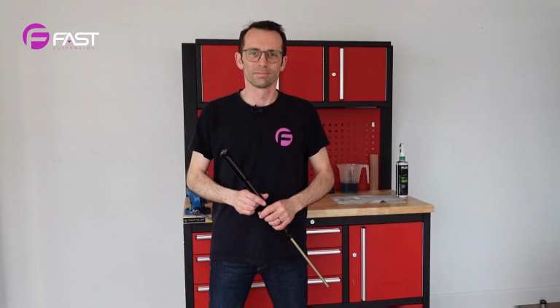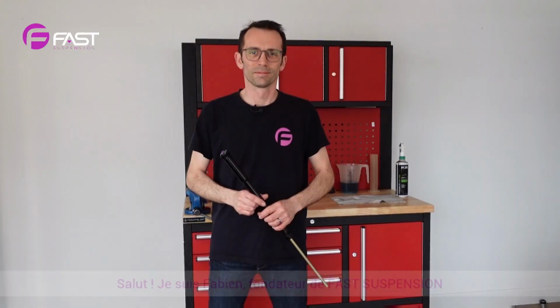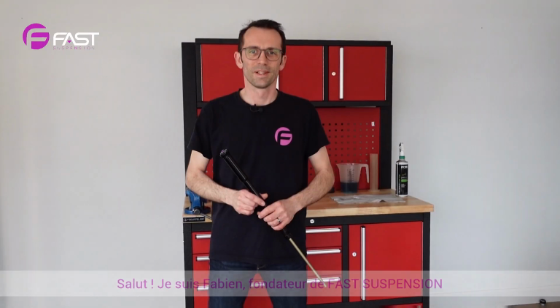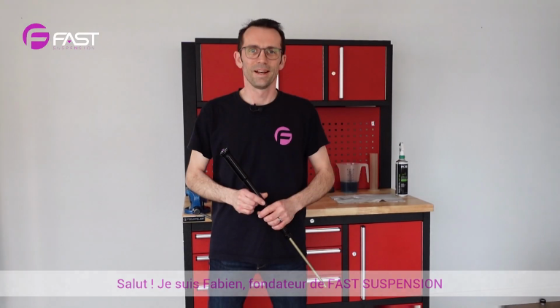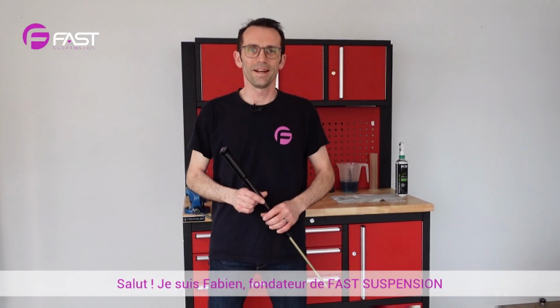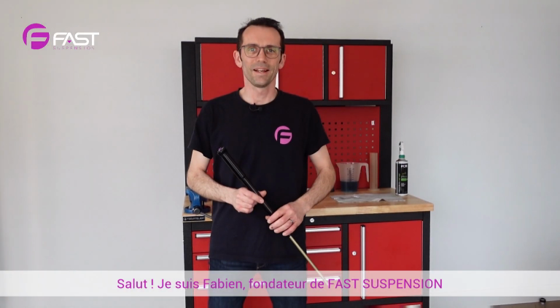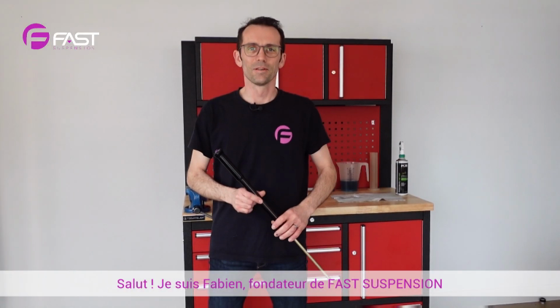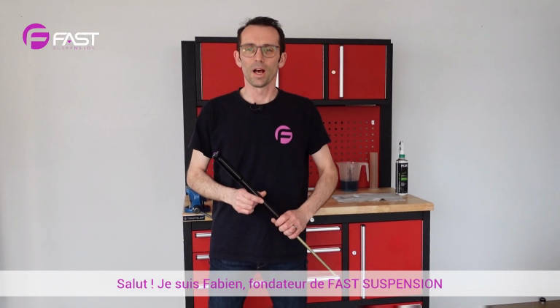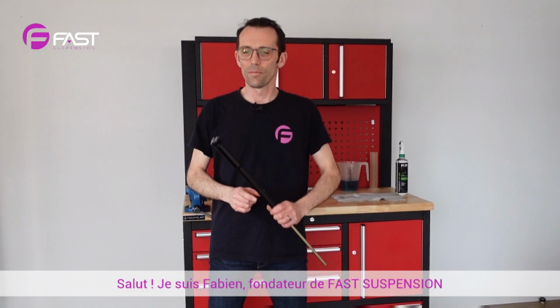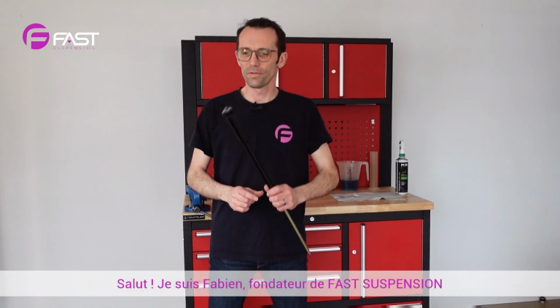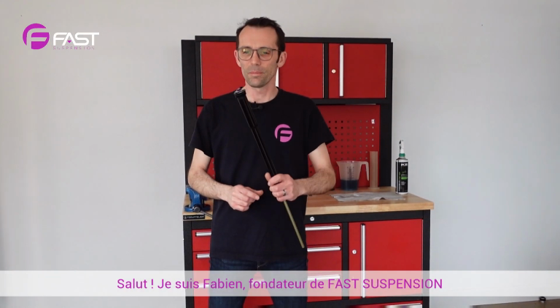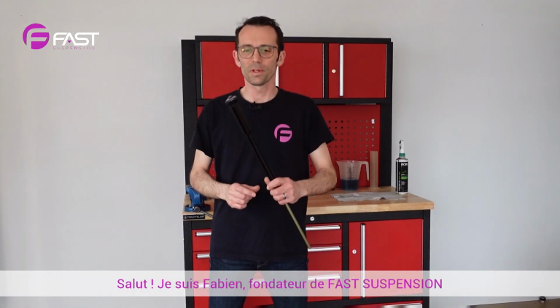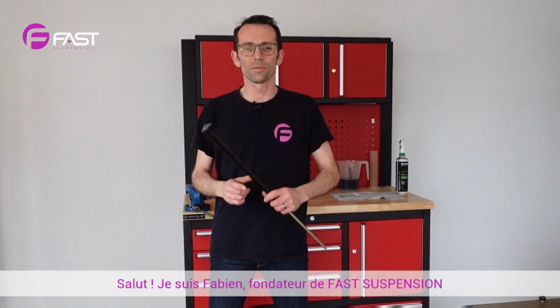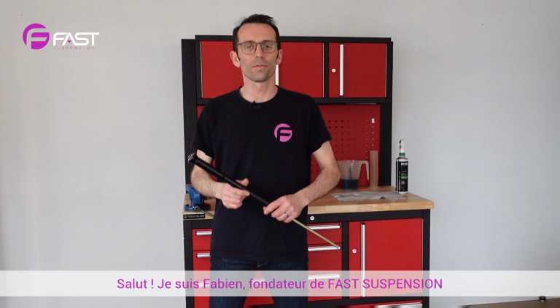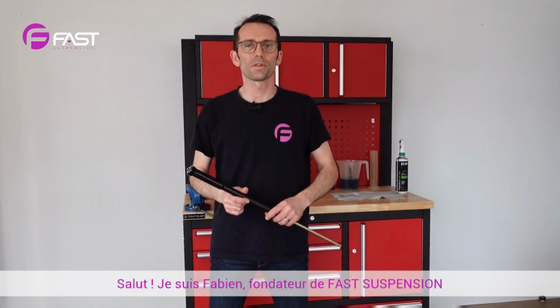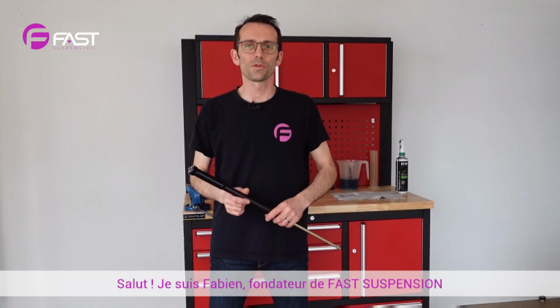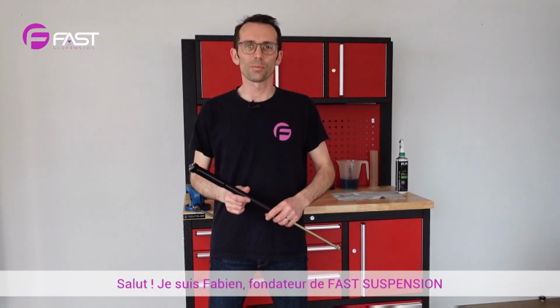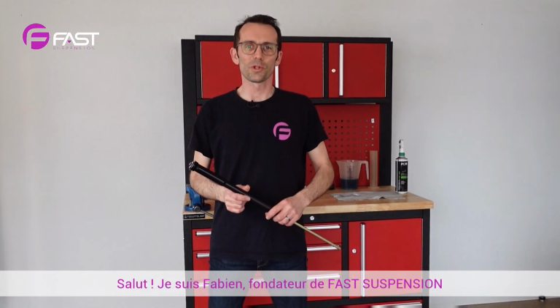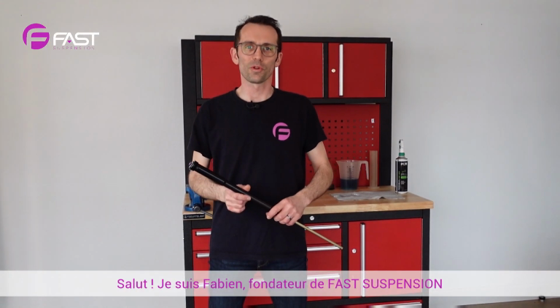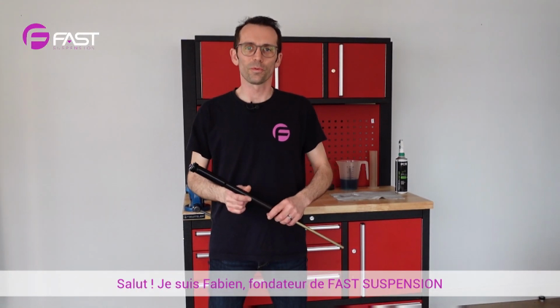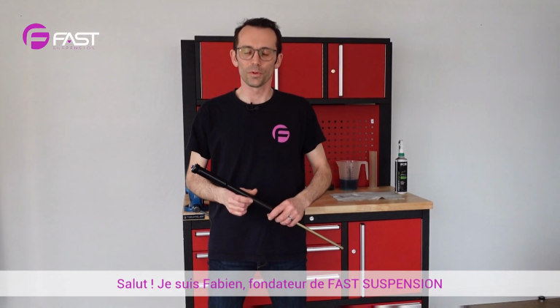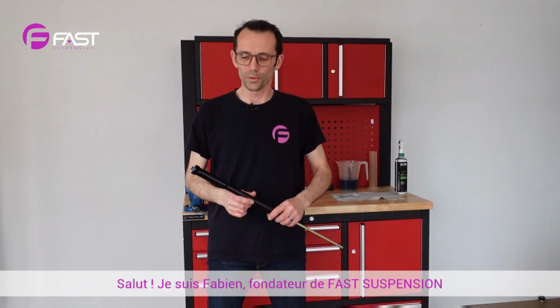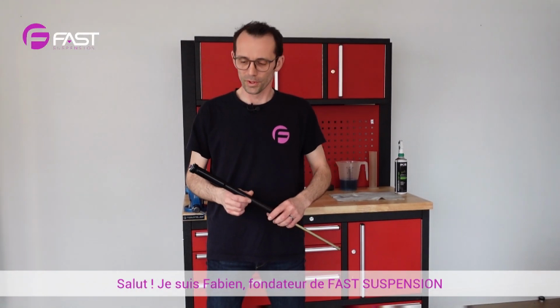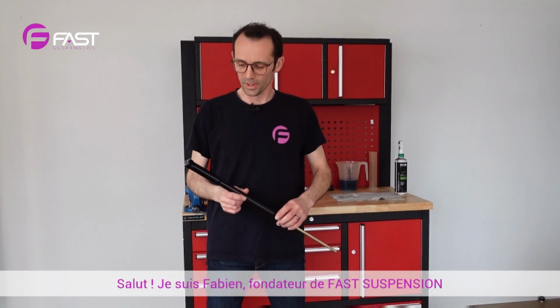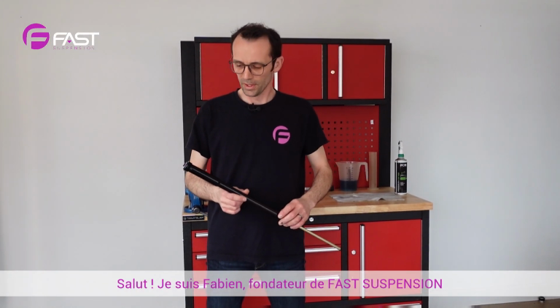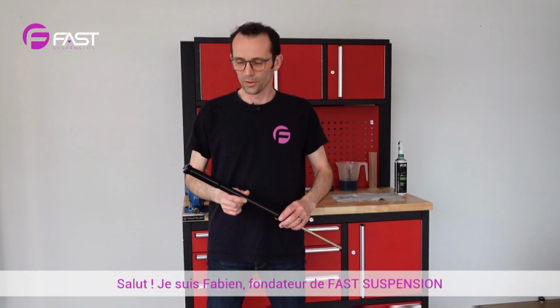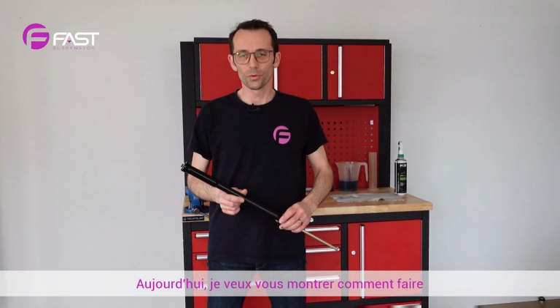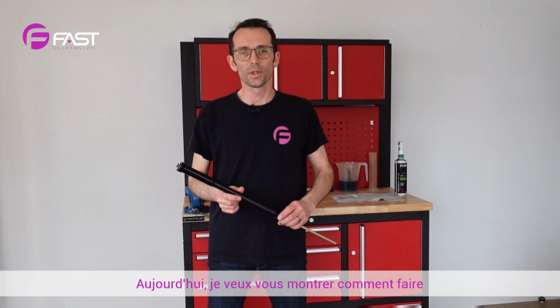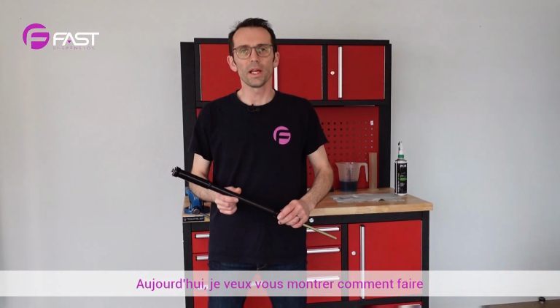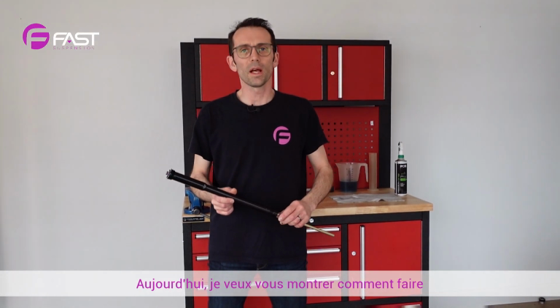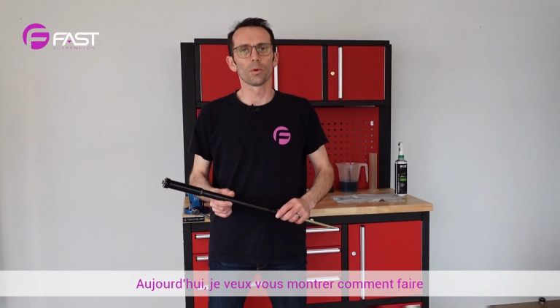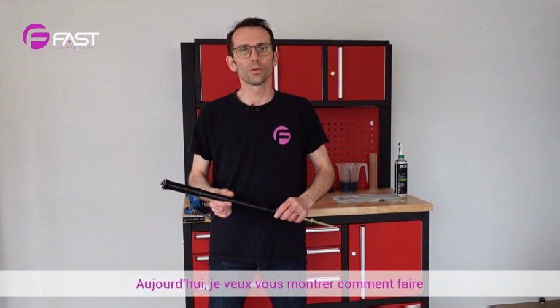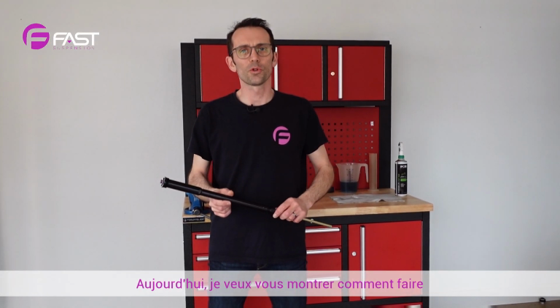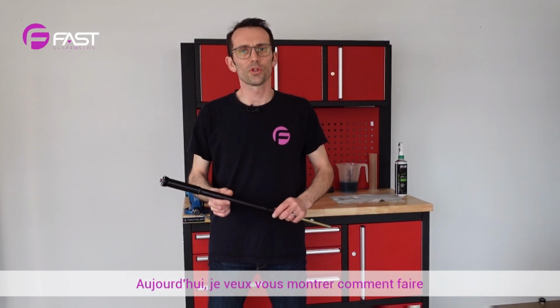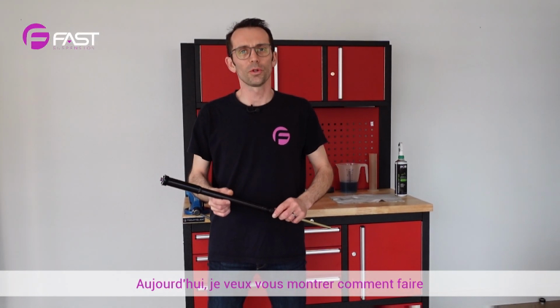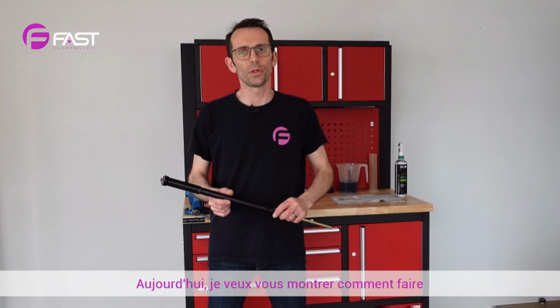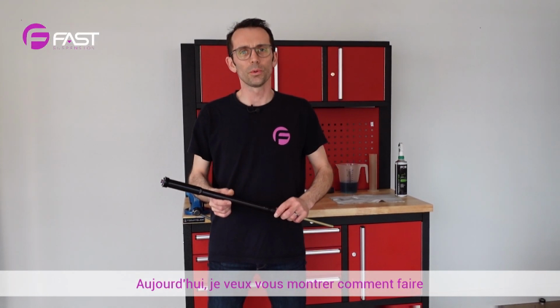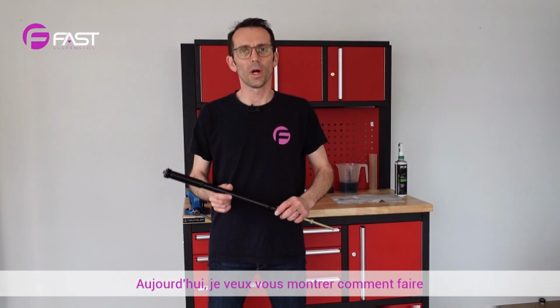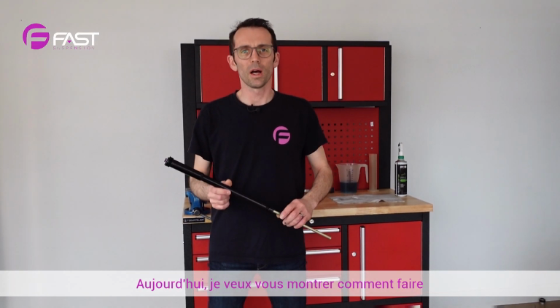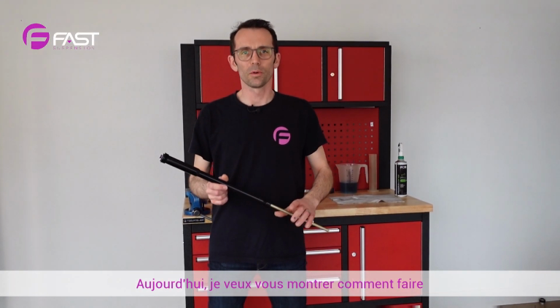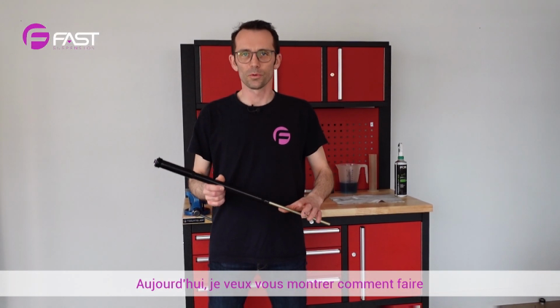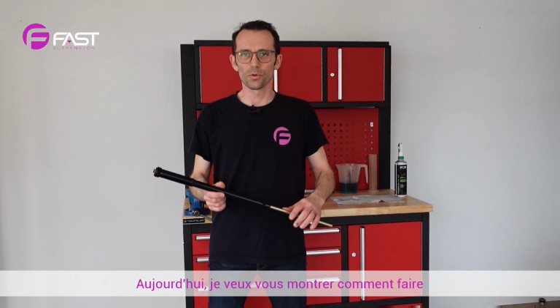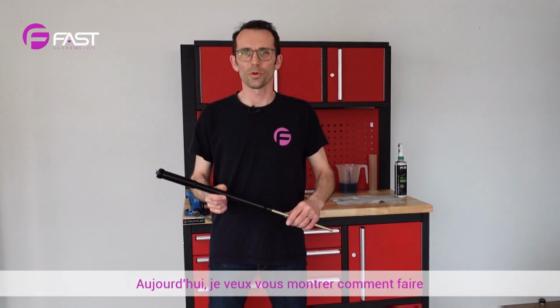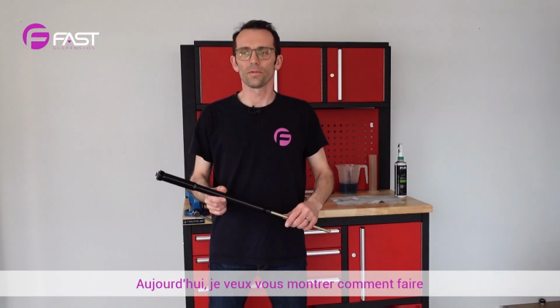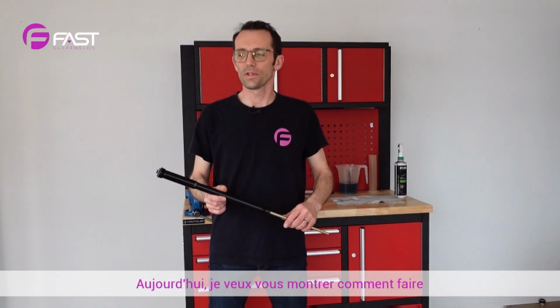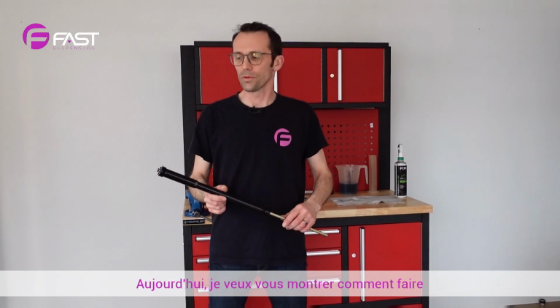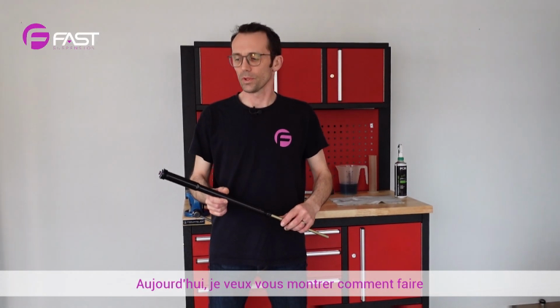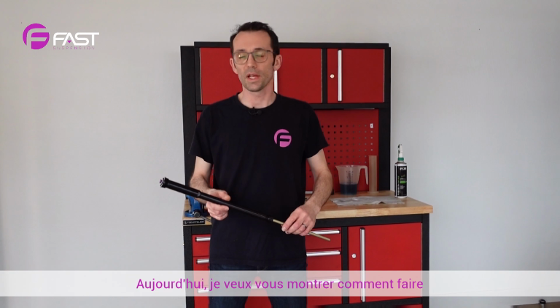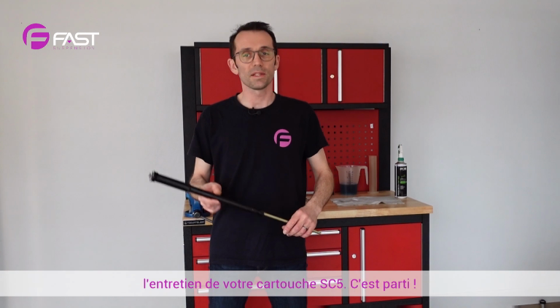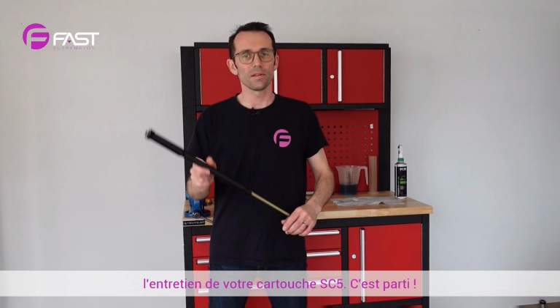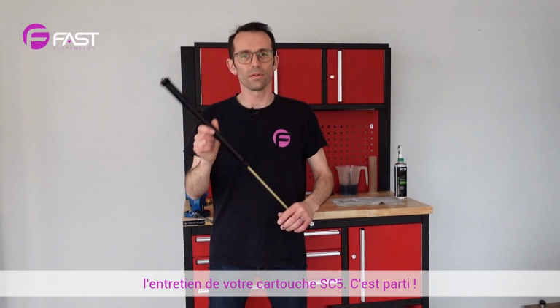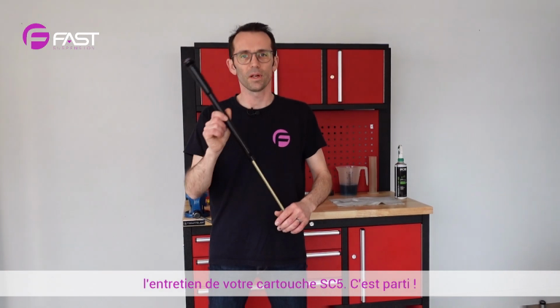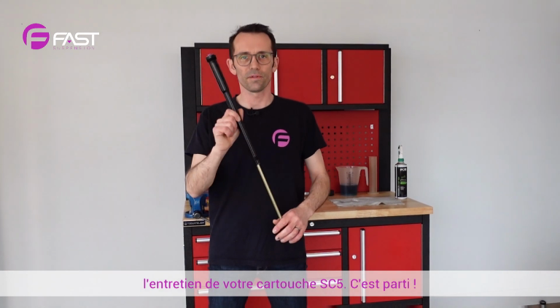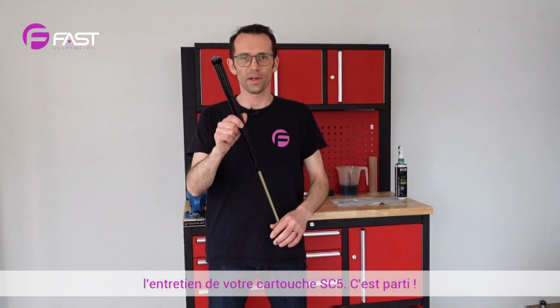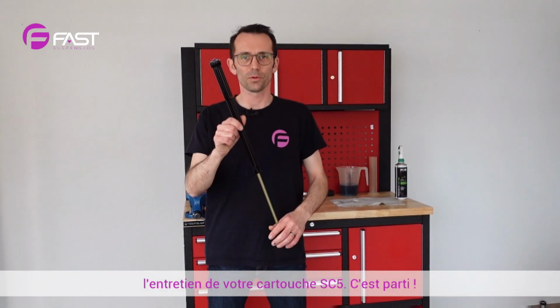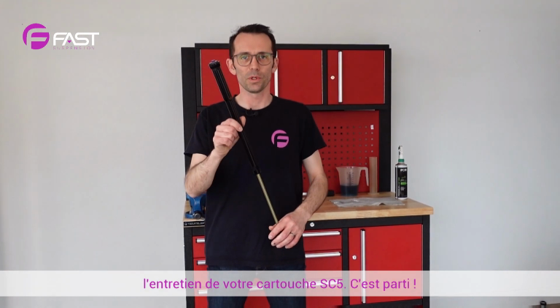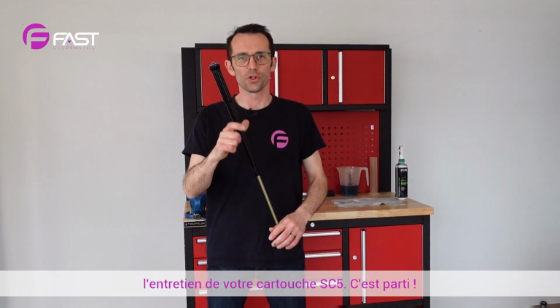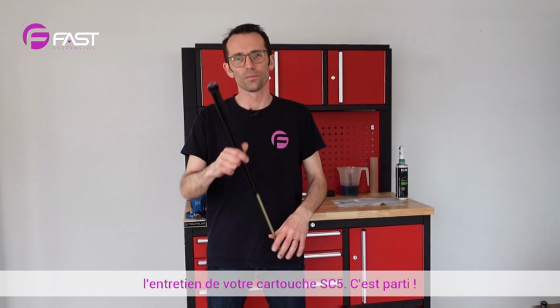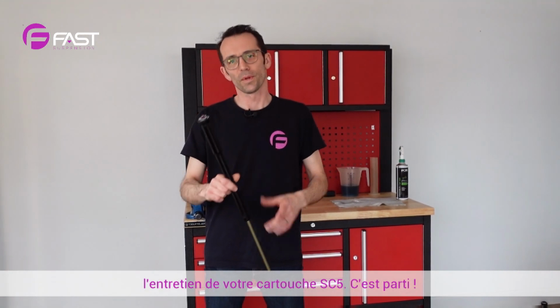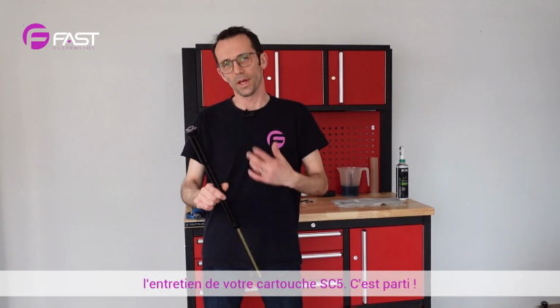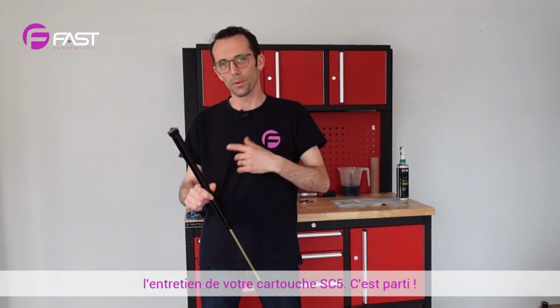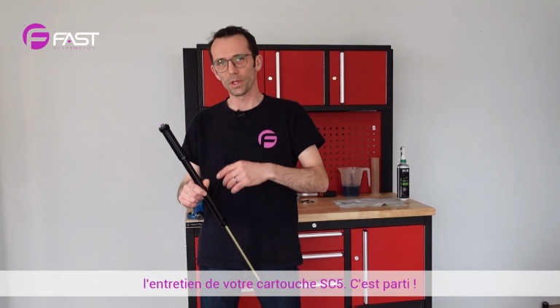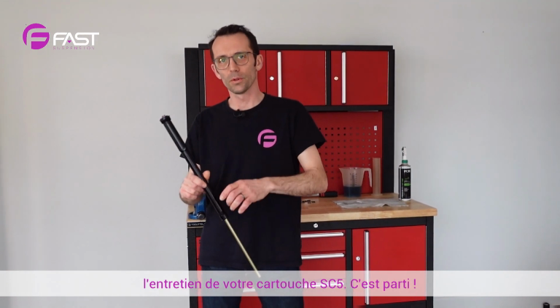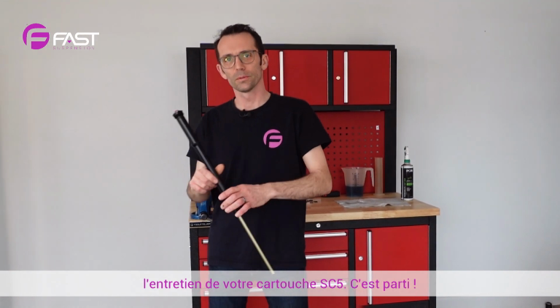Hi, I'm Fabien, Fast Suspension Founder. Today I want to show you how to service your SC5 cartridge. Here we go.